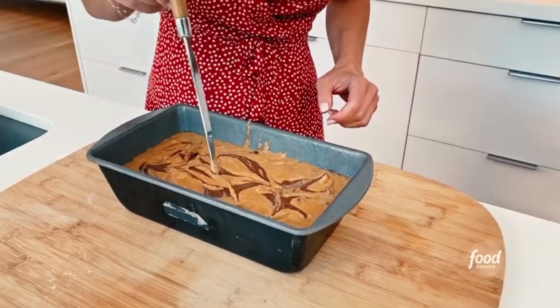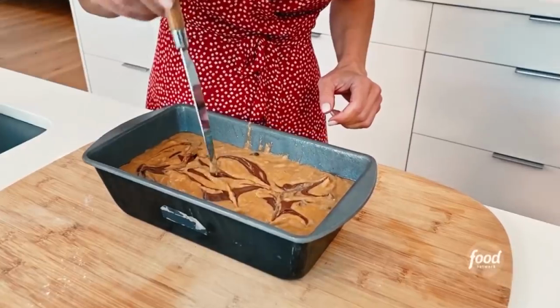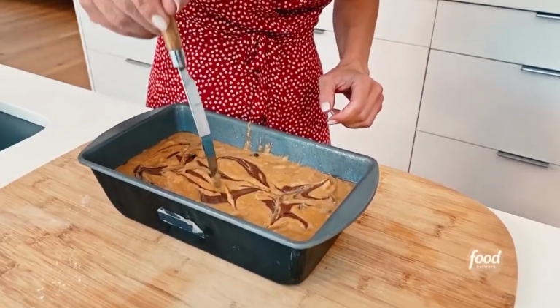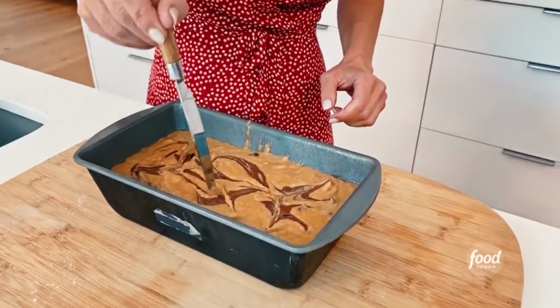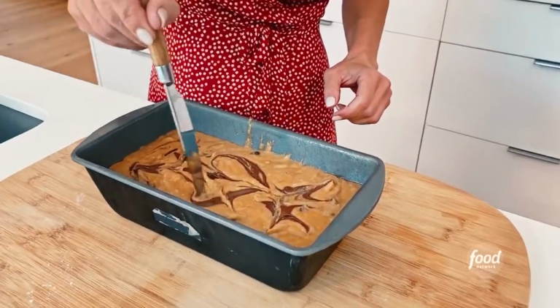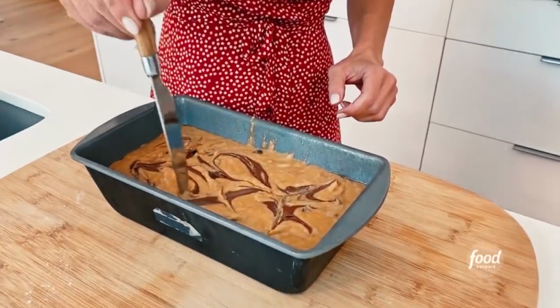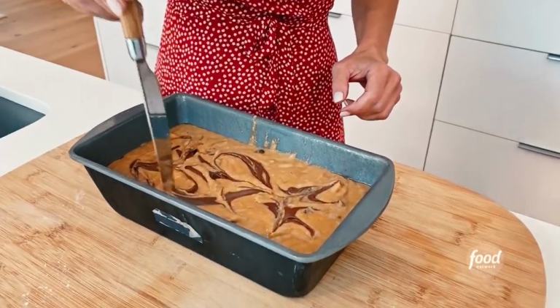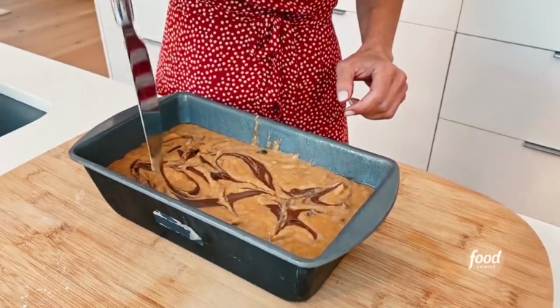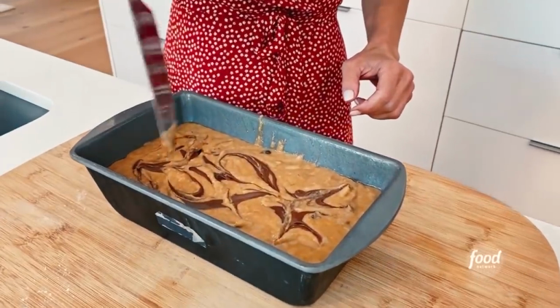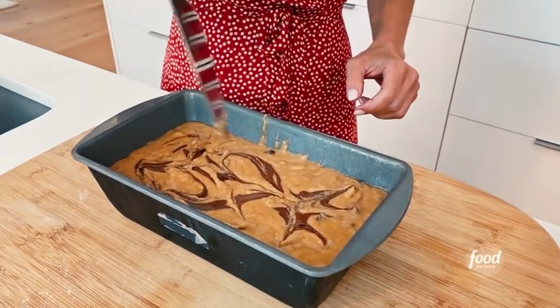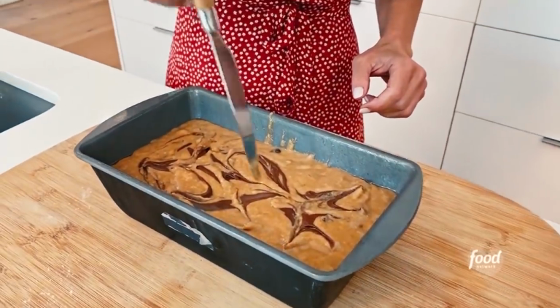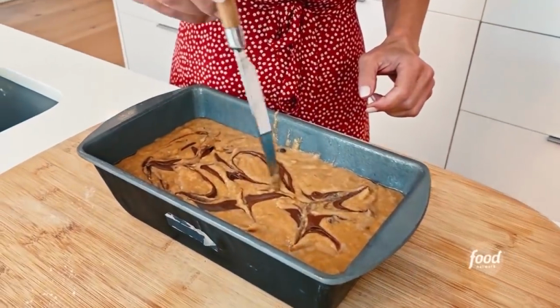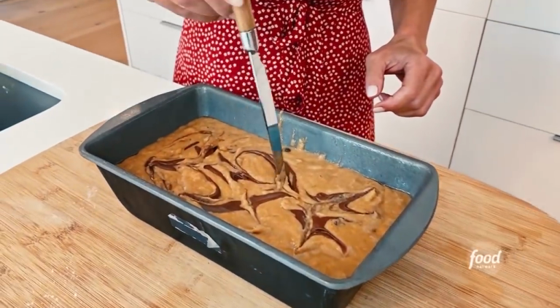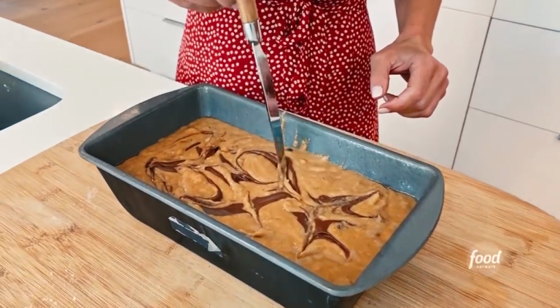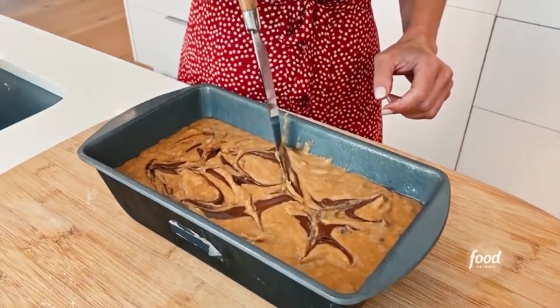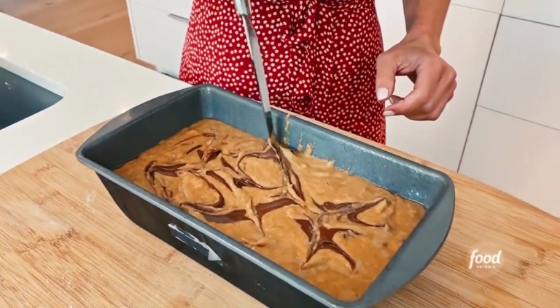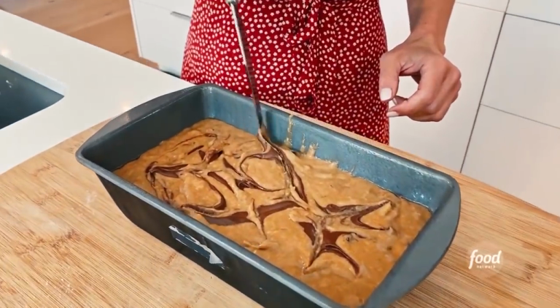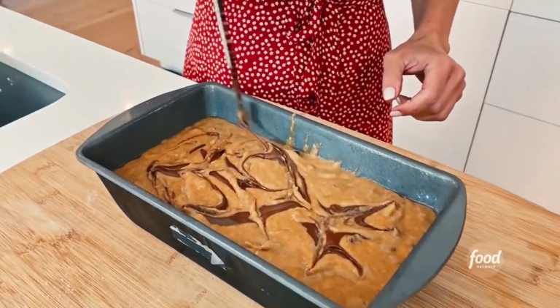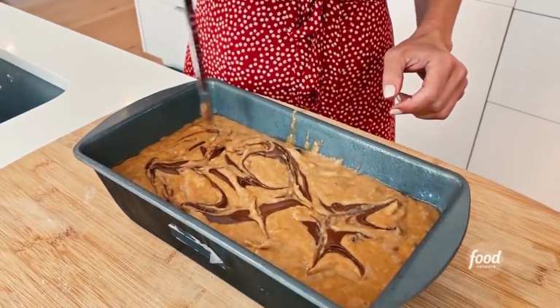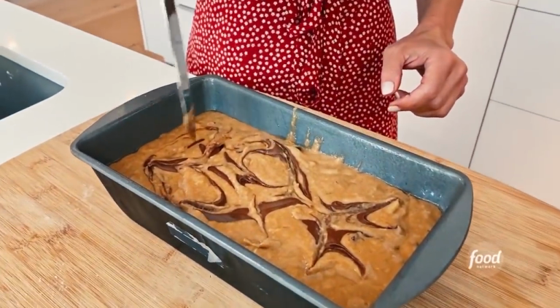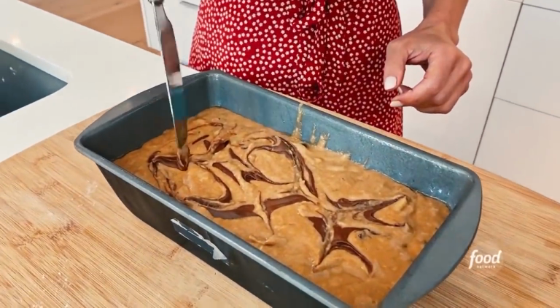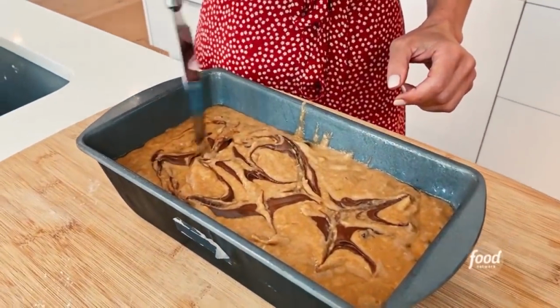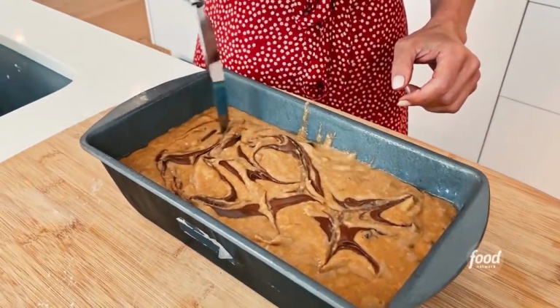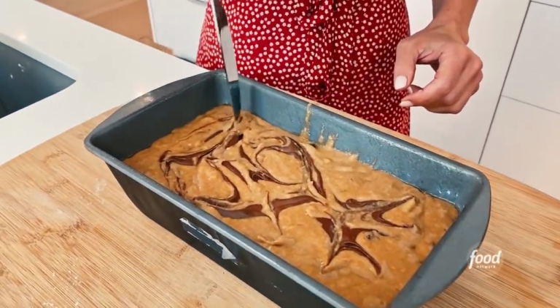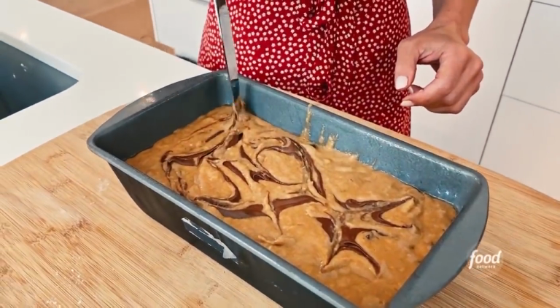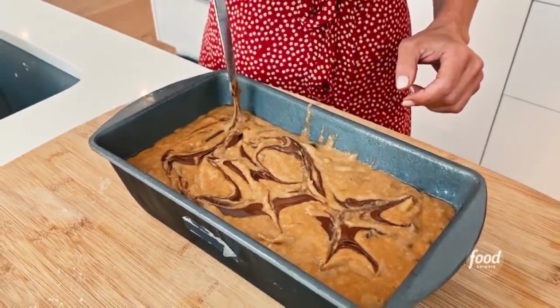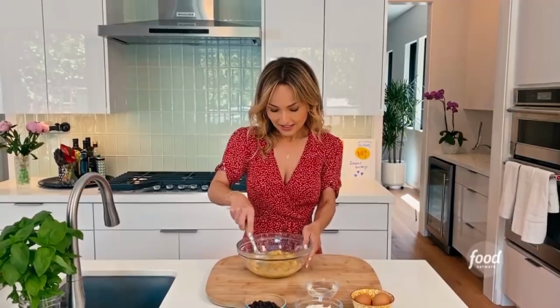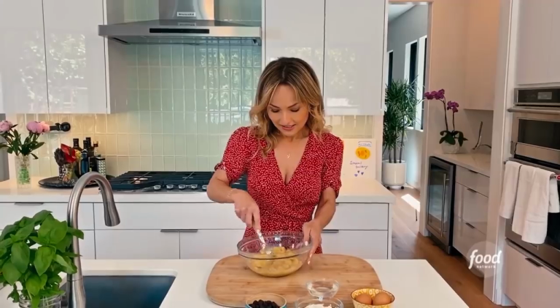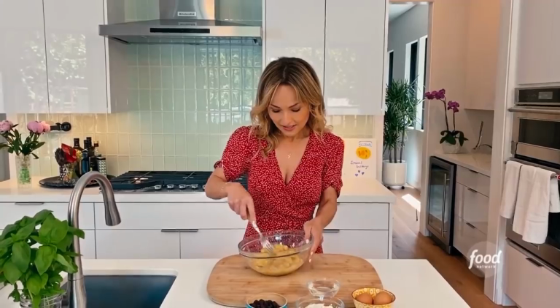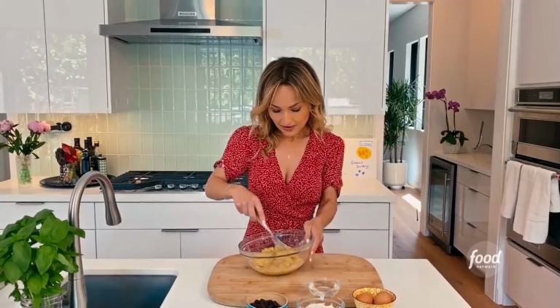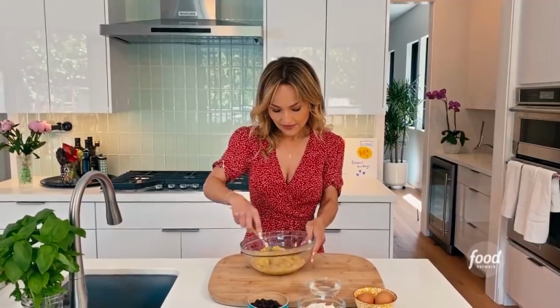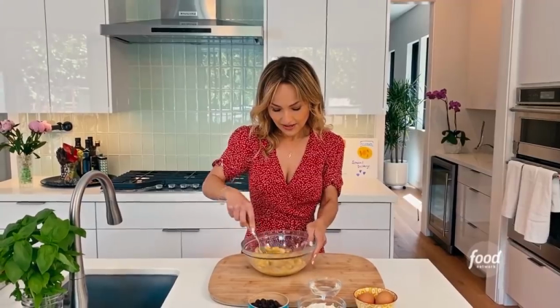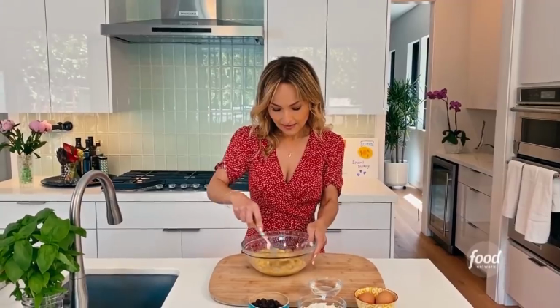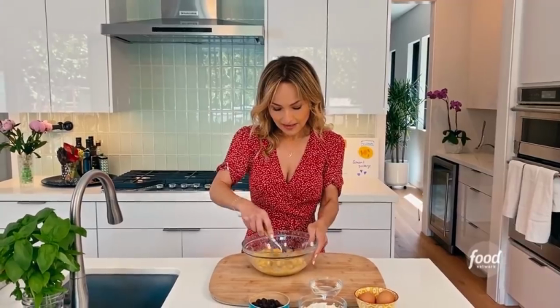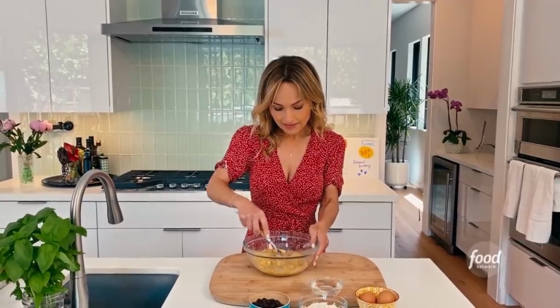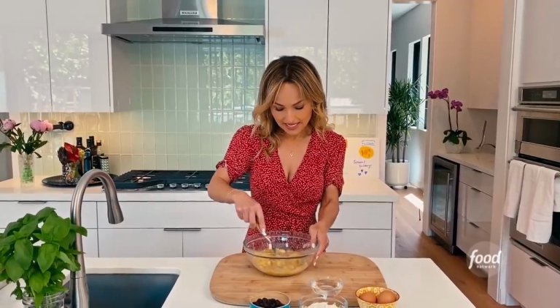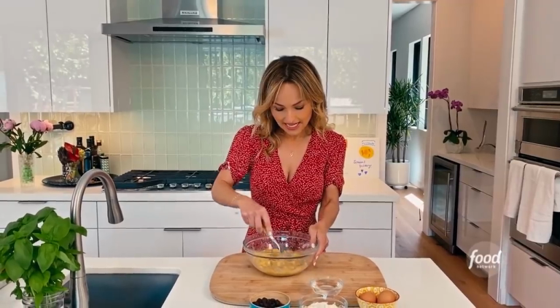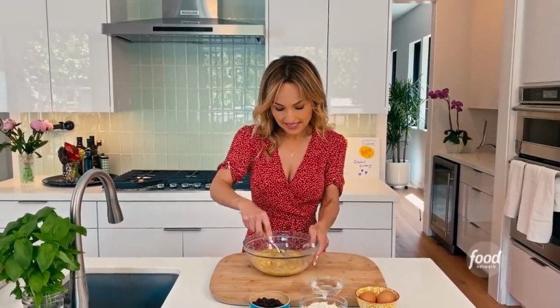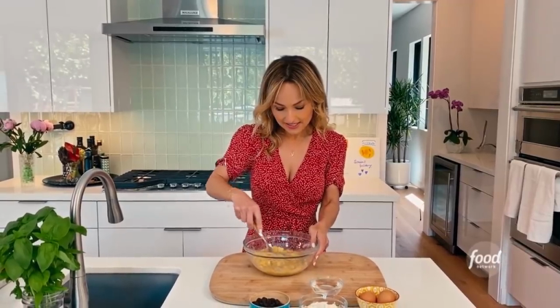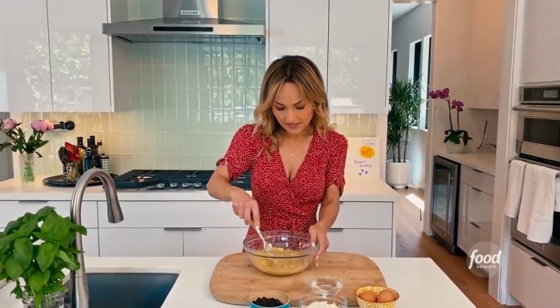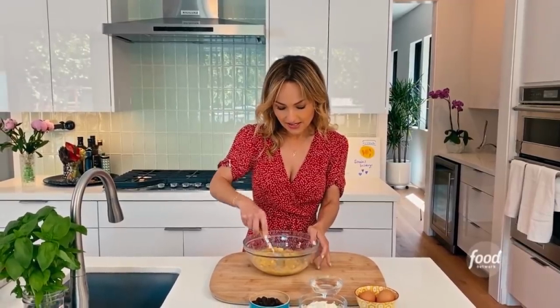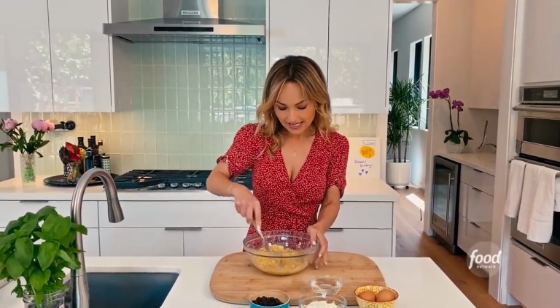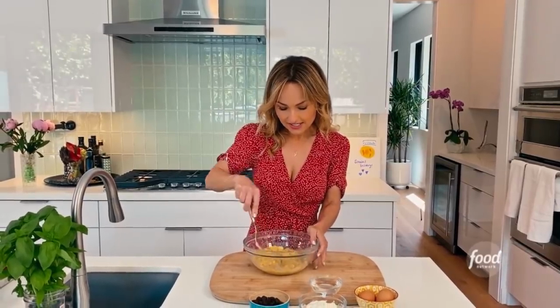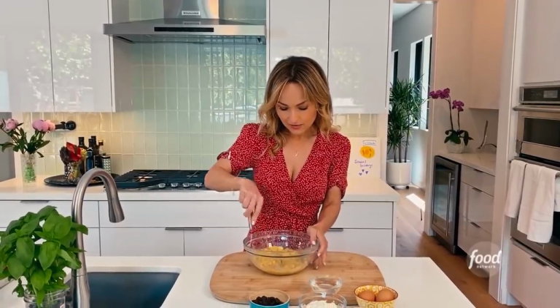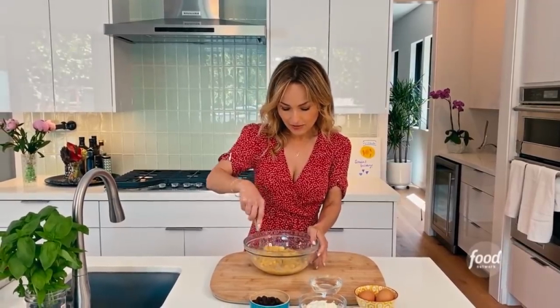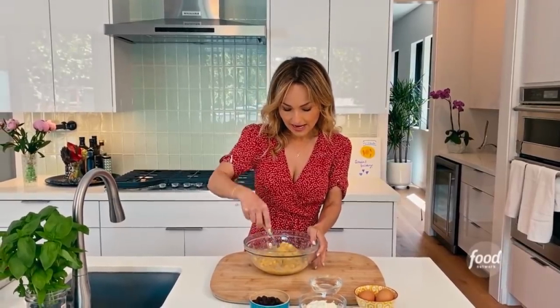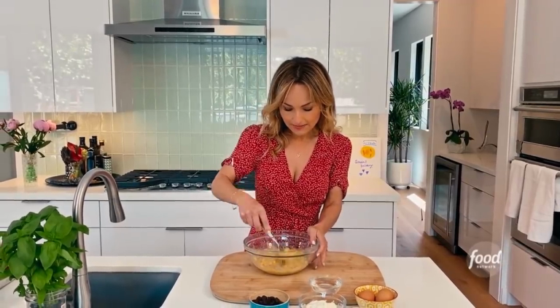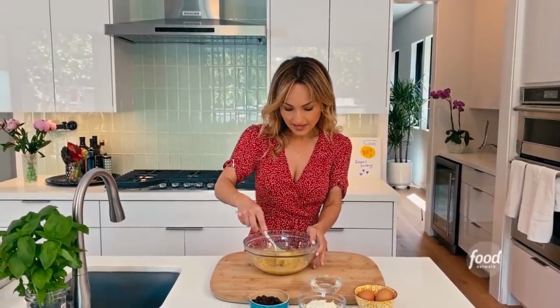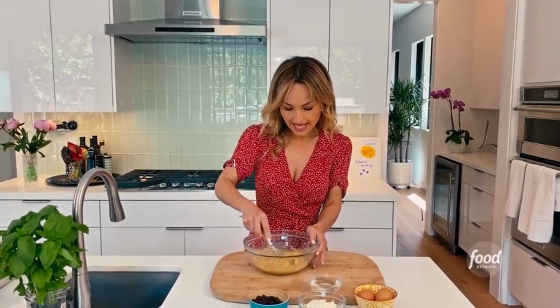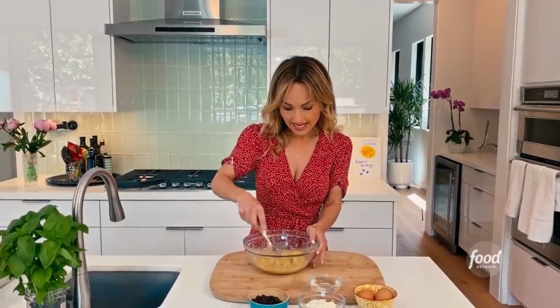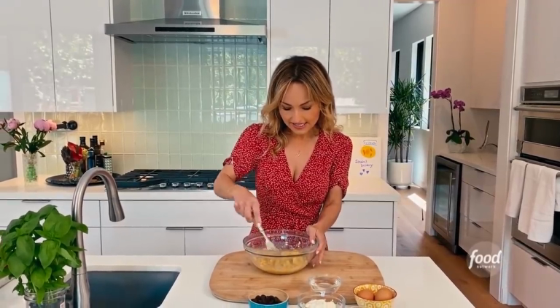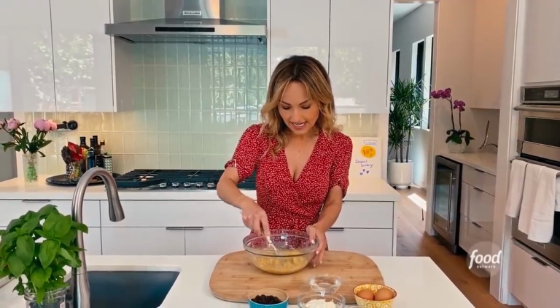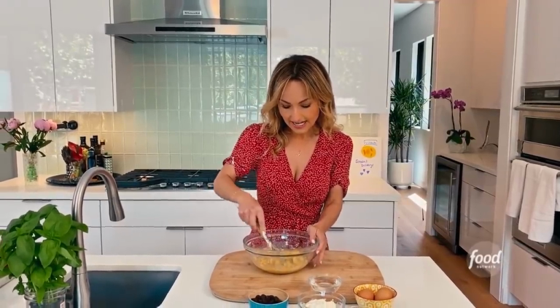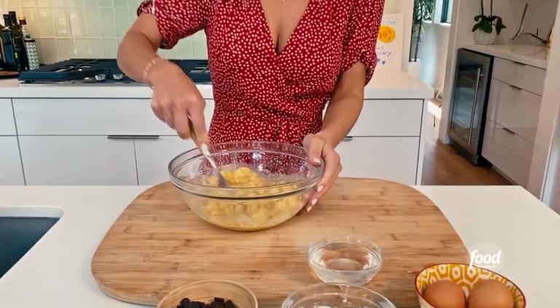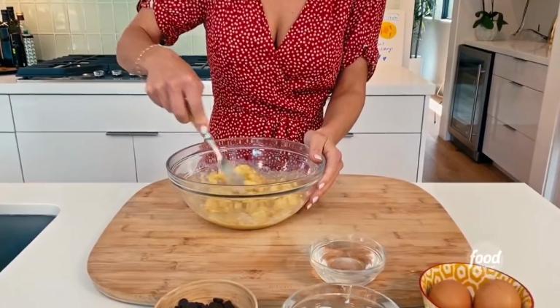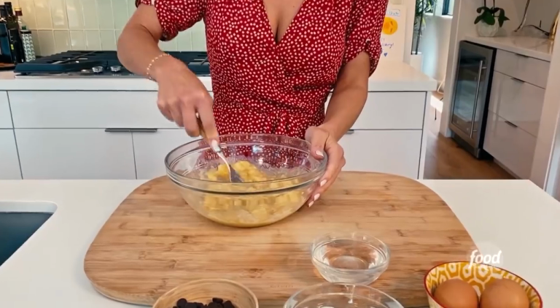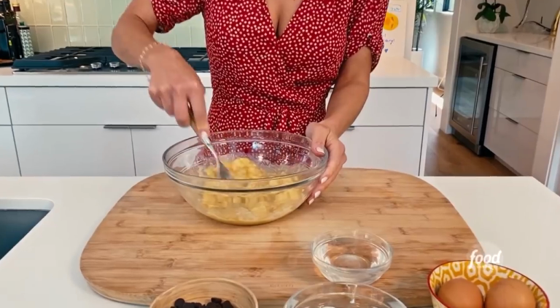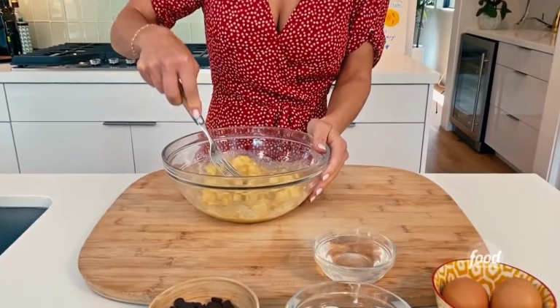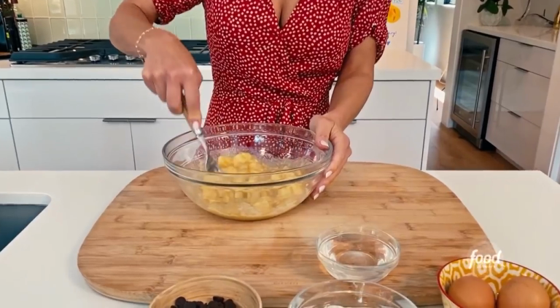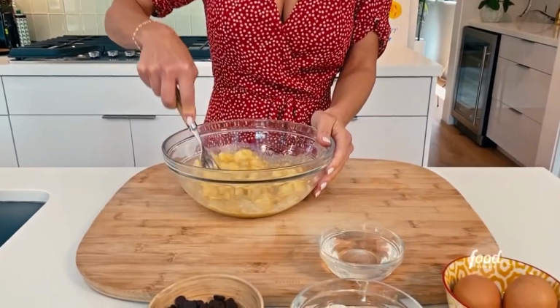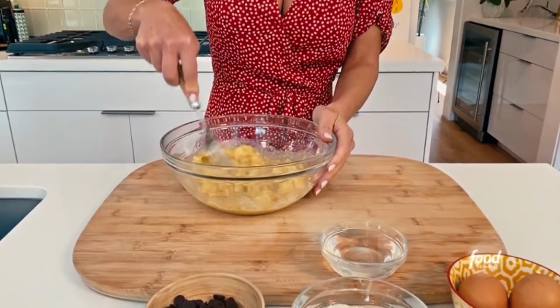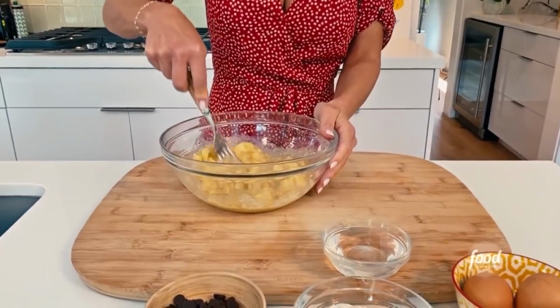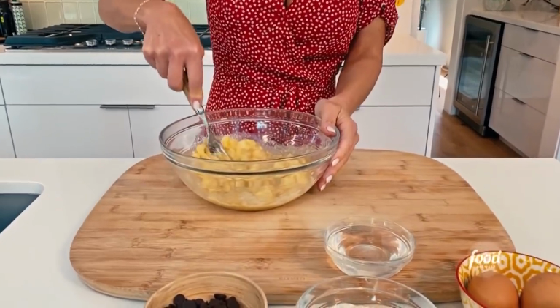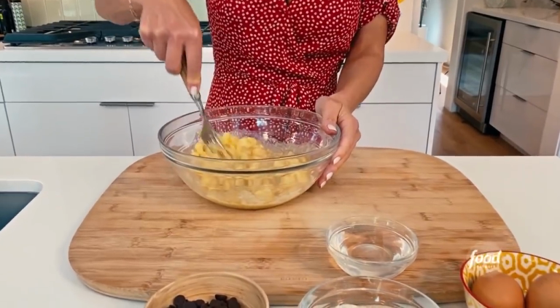My chocolate hazelnut banana bread. So I've got my bananas, they're nice and ripe, and I have used three bananas.